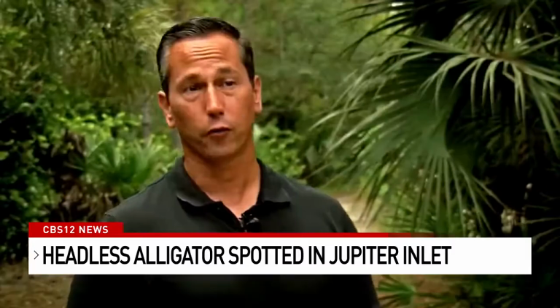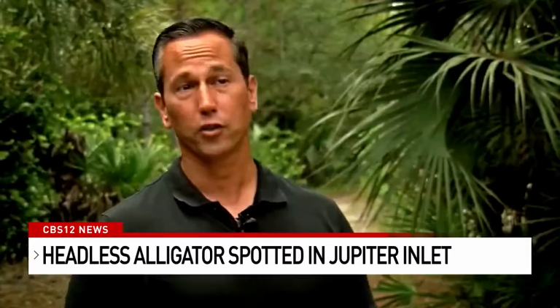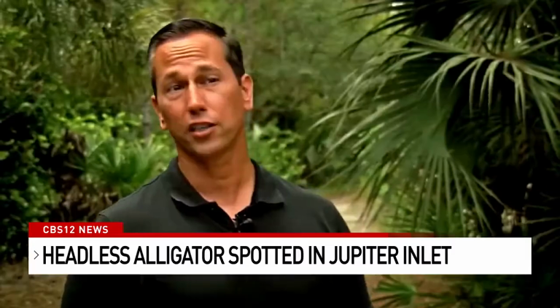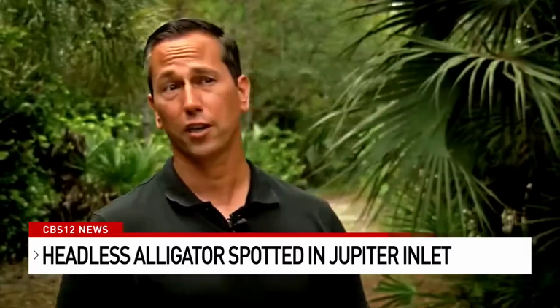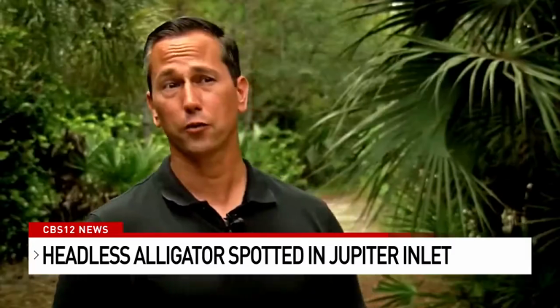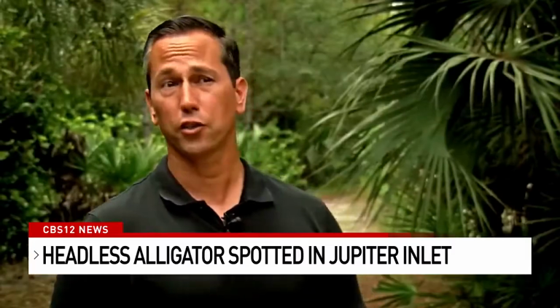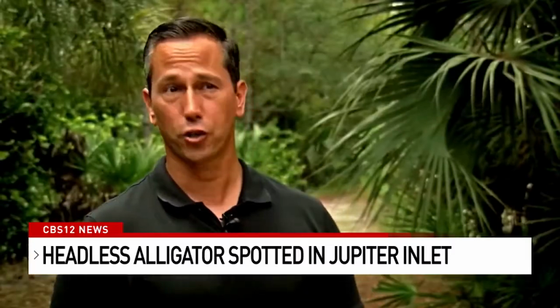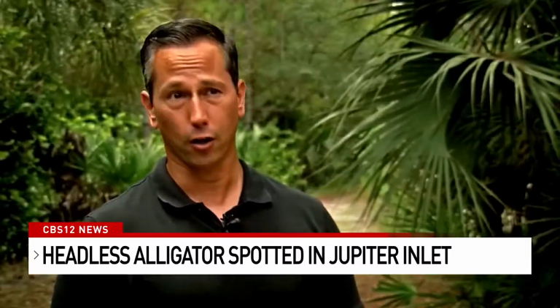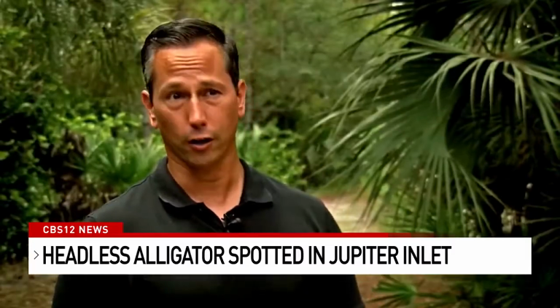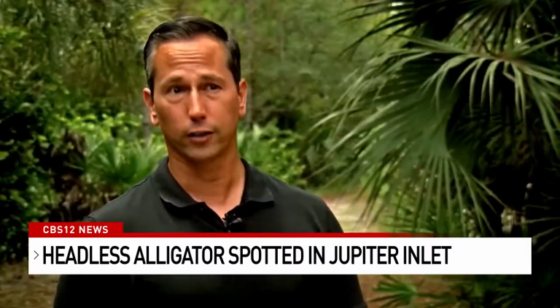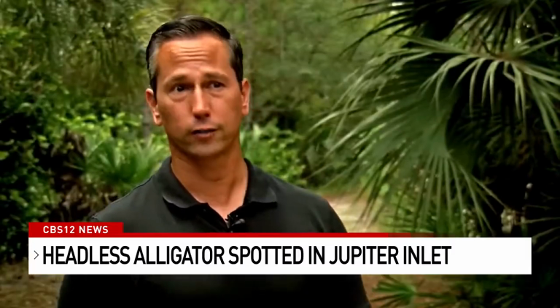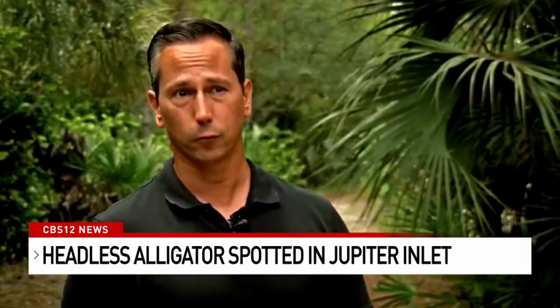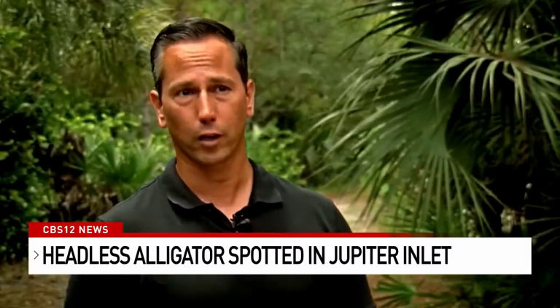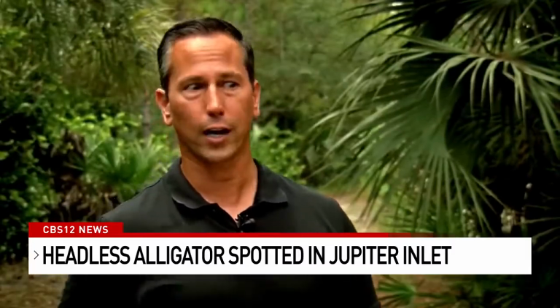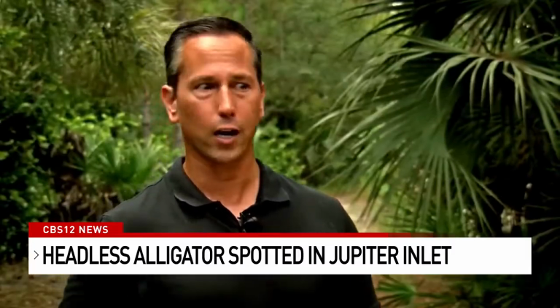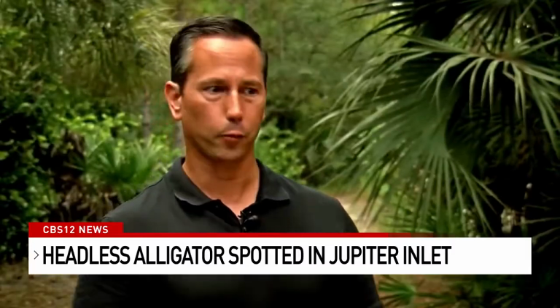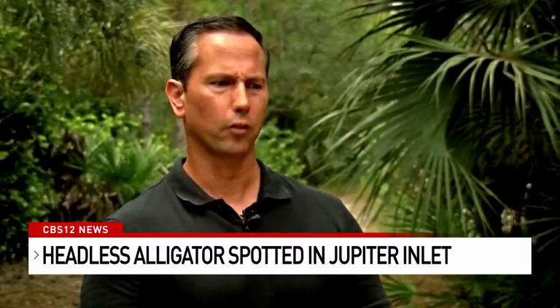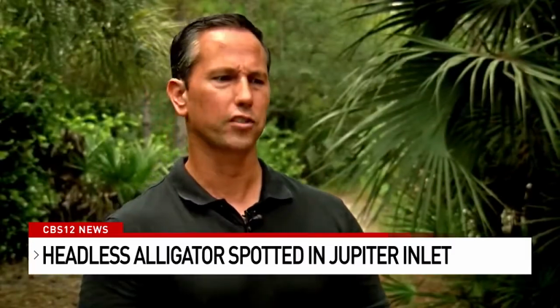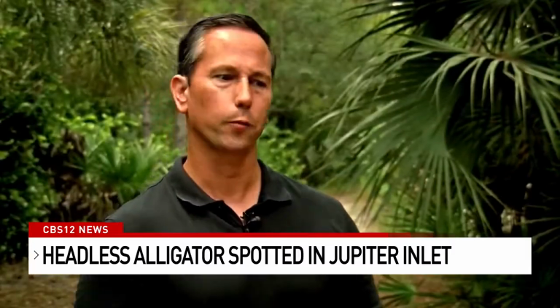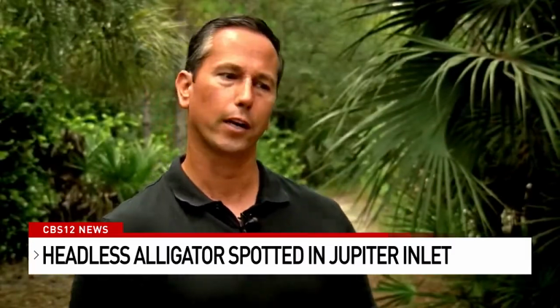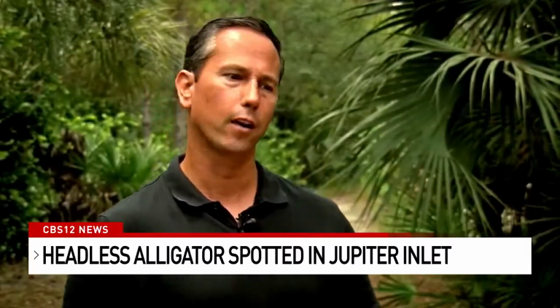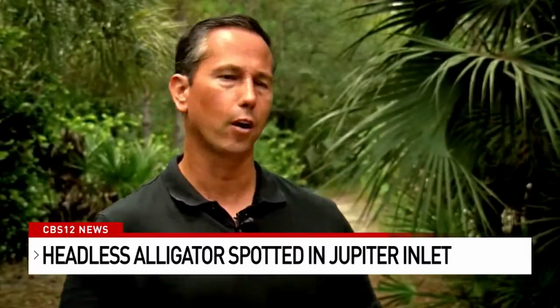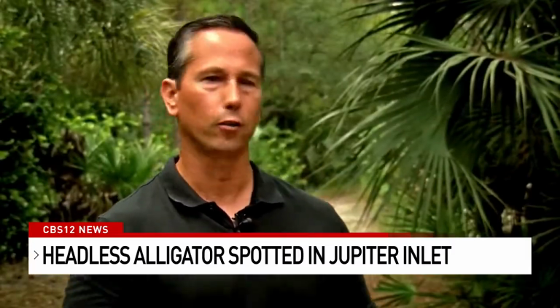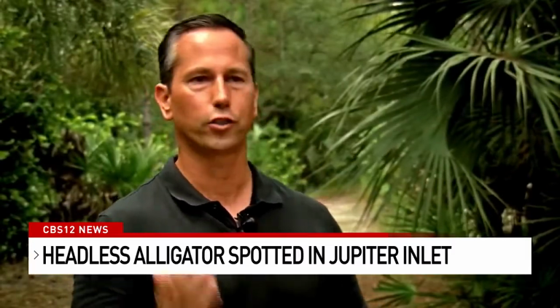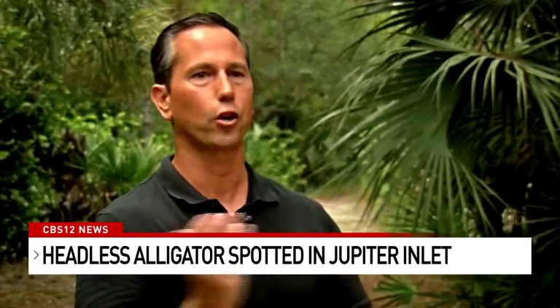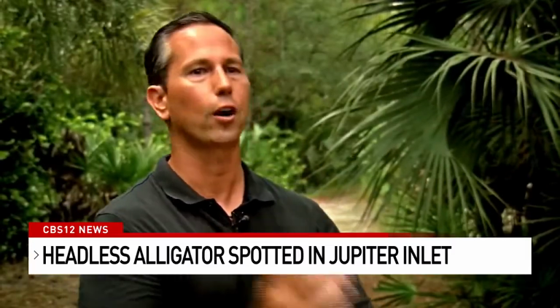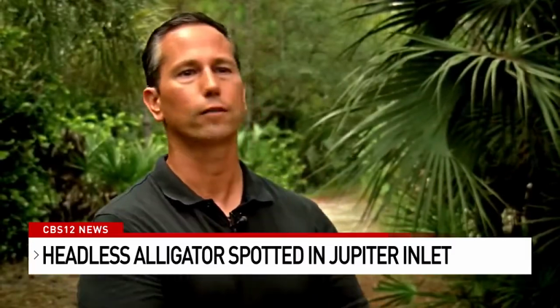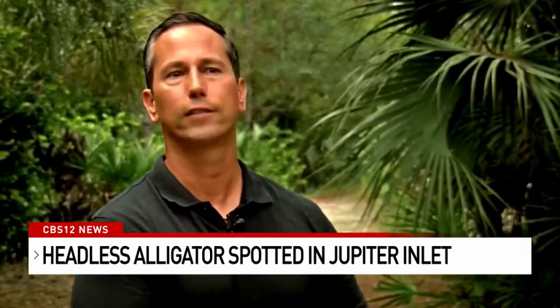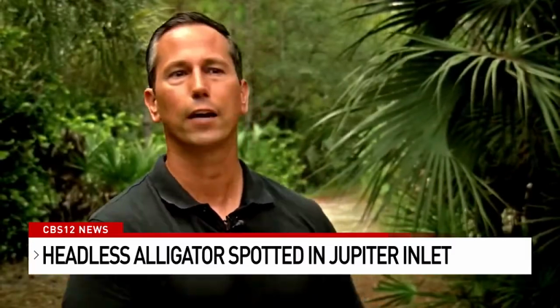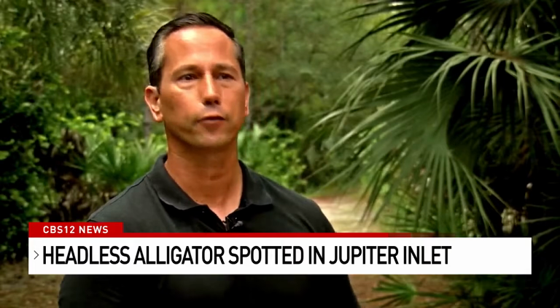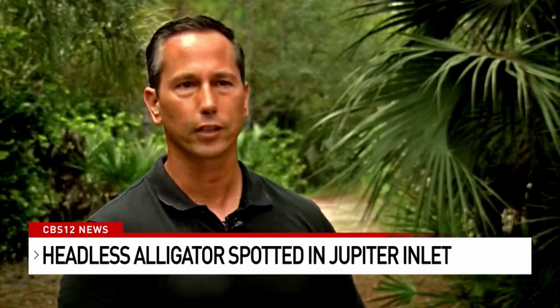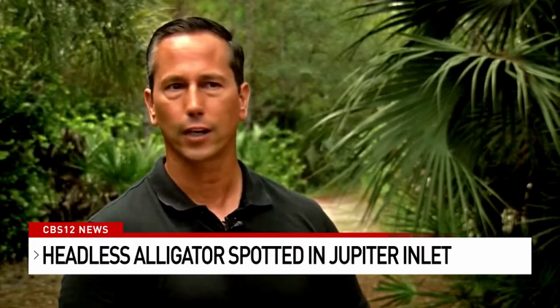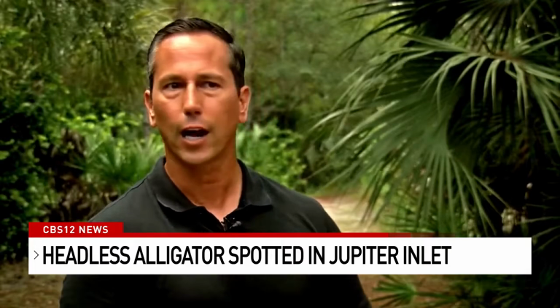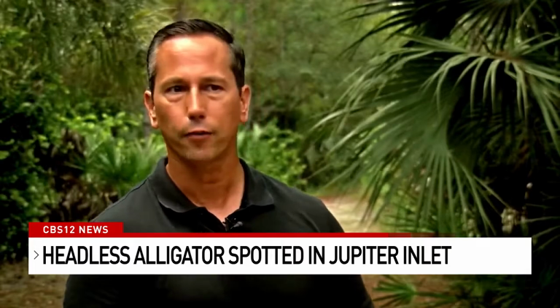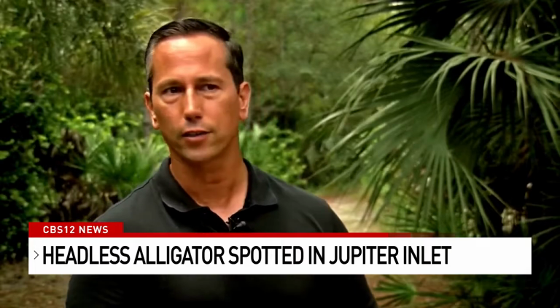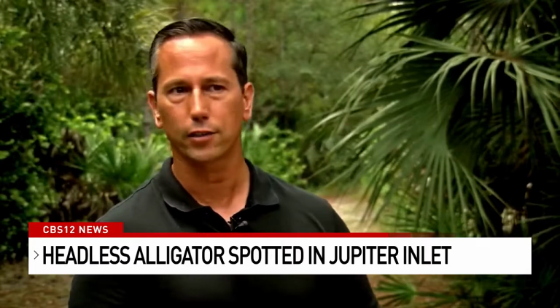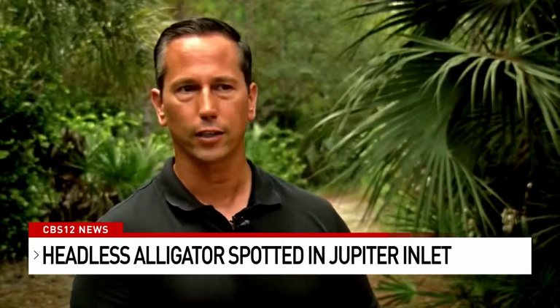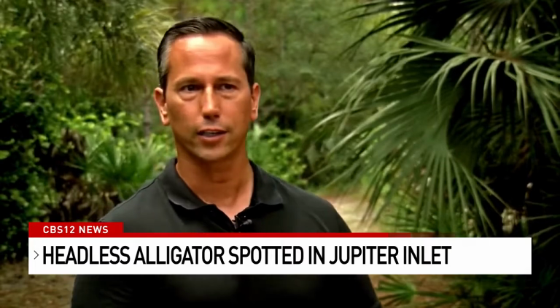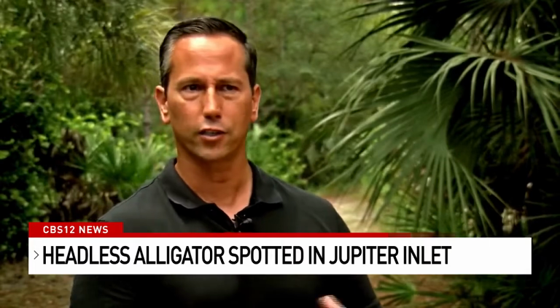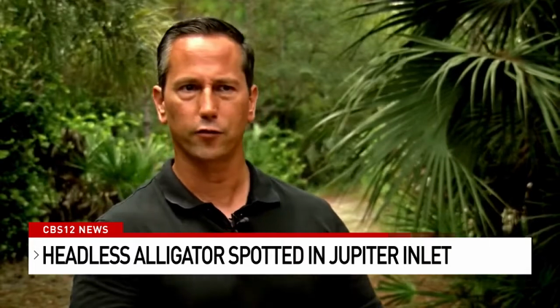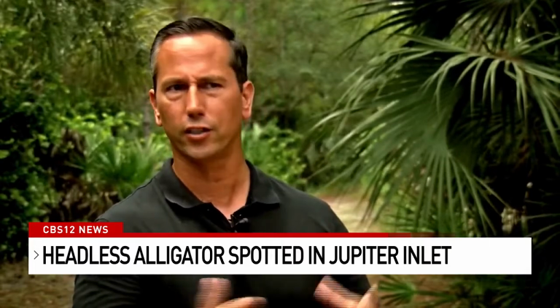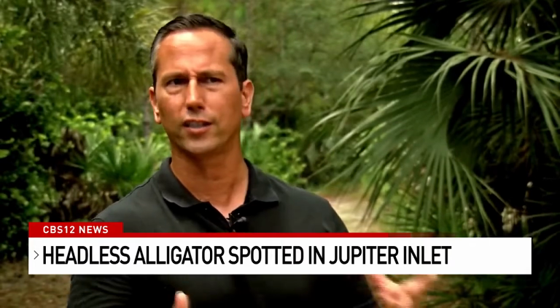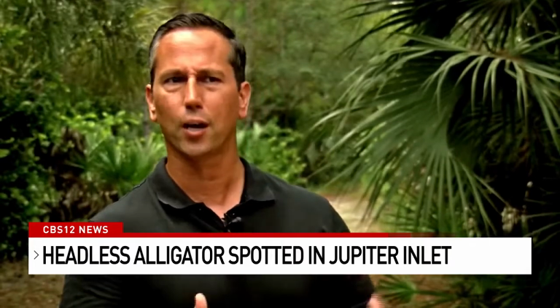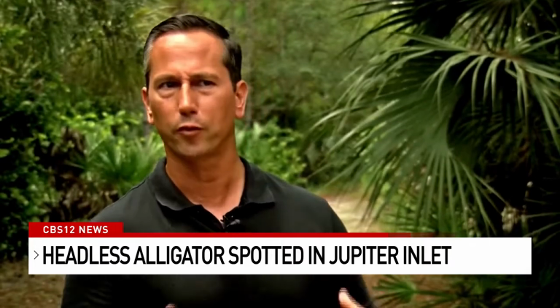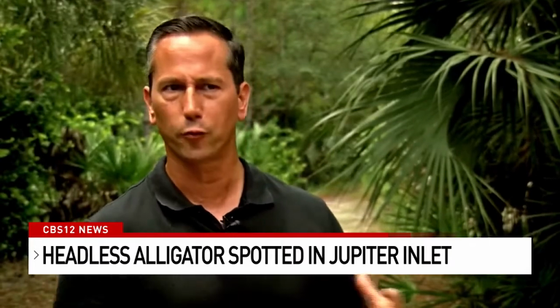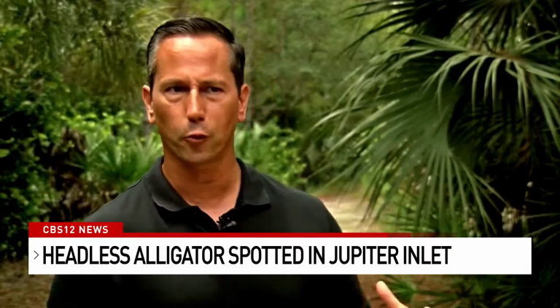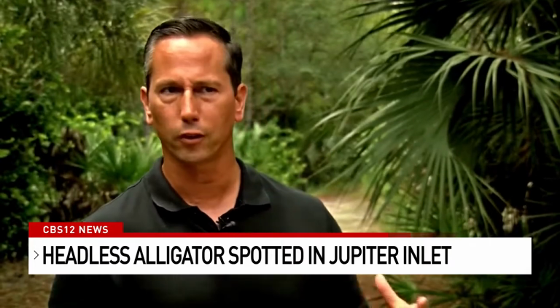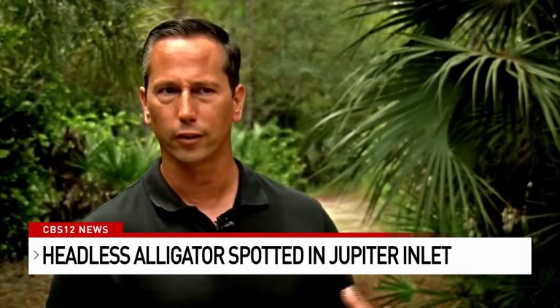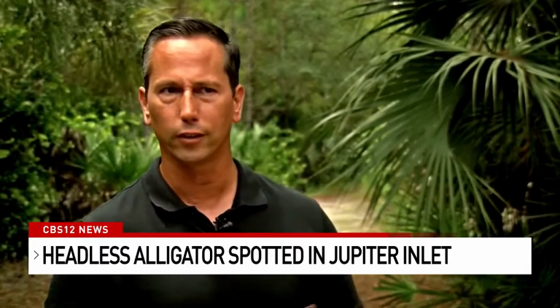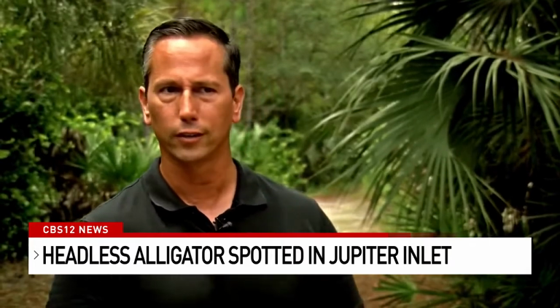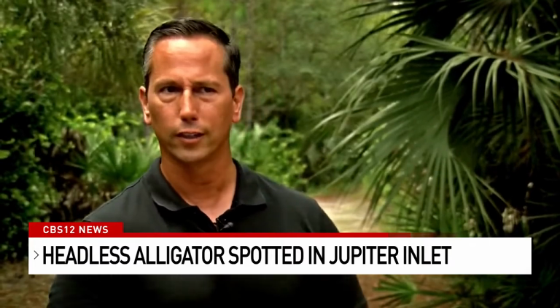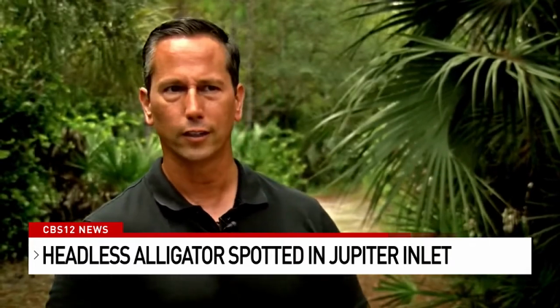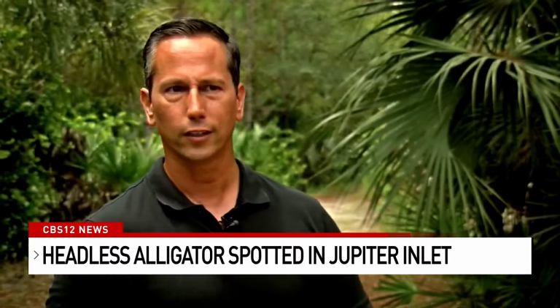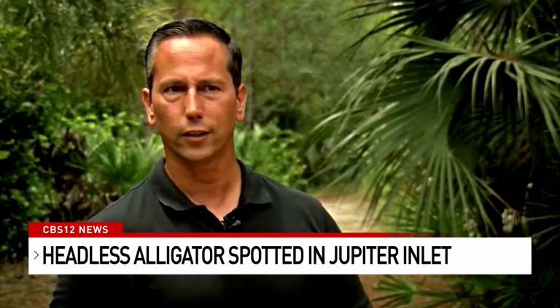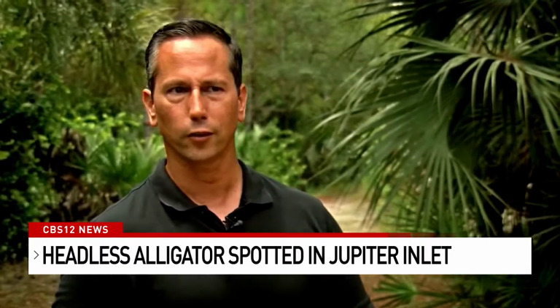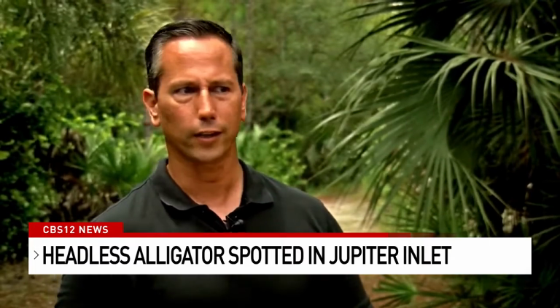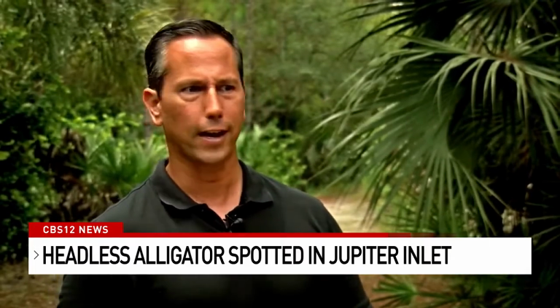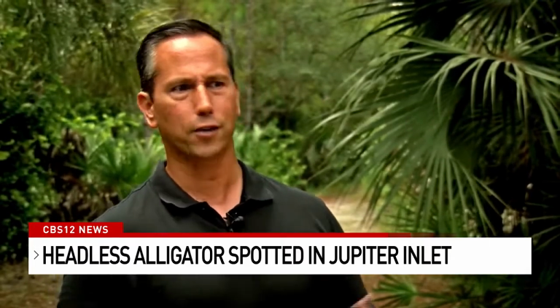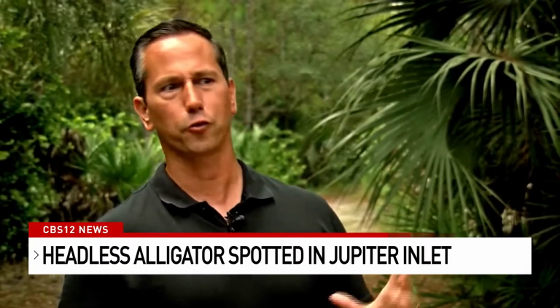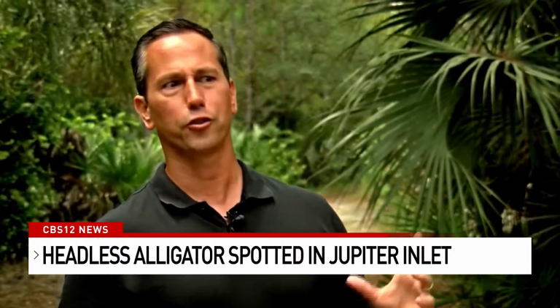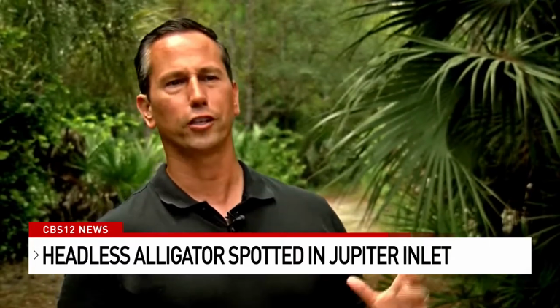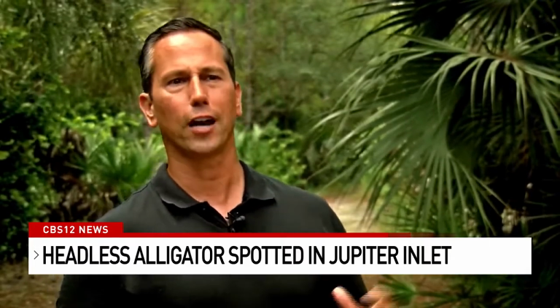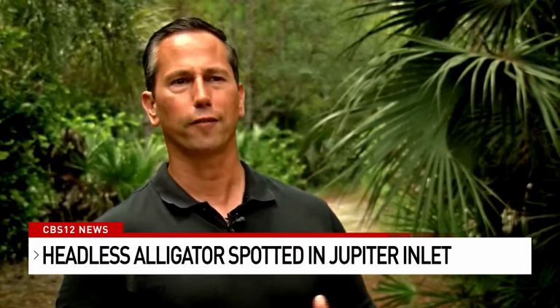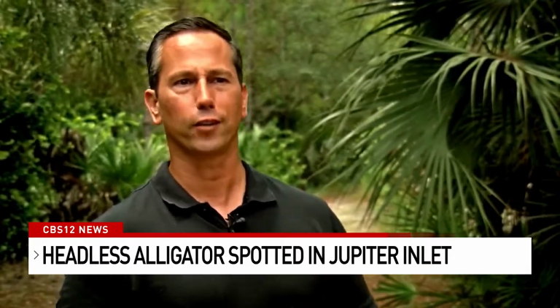First I thought it was a shark. When I got up close, I thought a shark definitely got this thing, because you've seen that before on National Geographic.